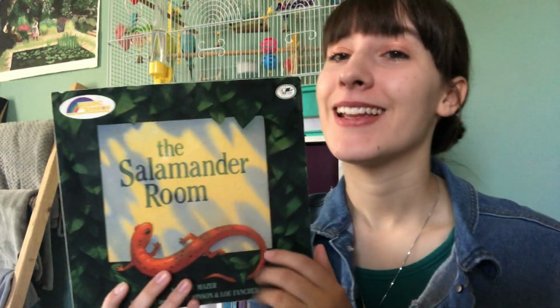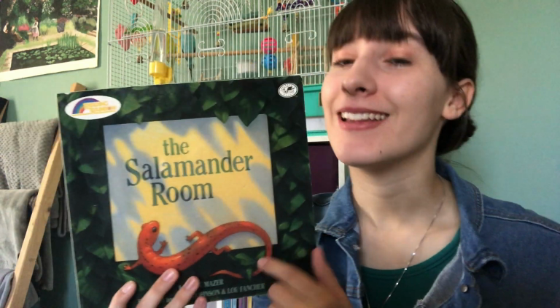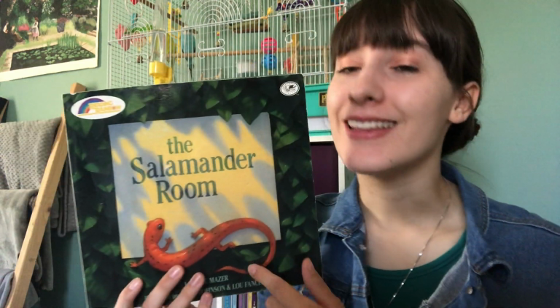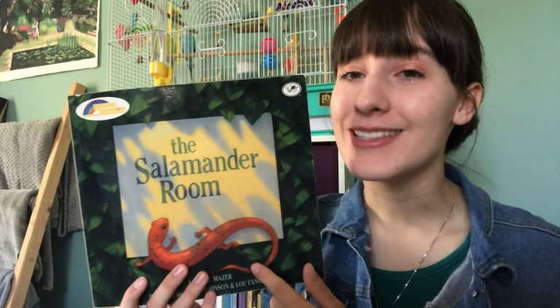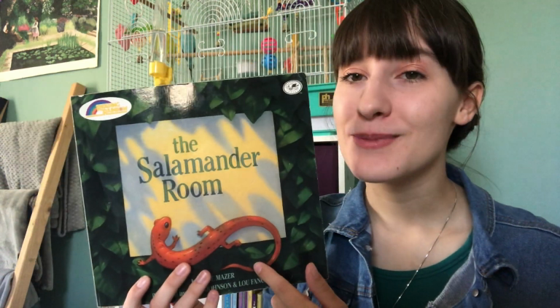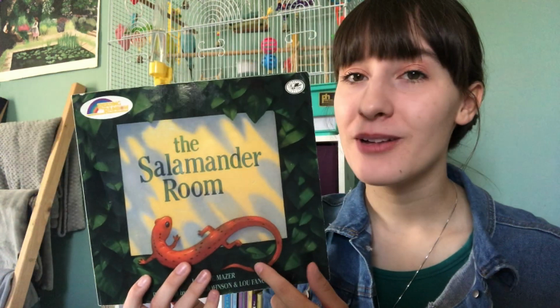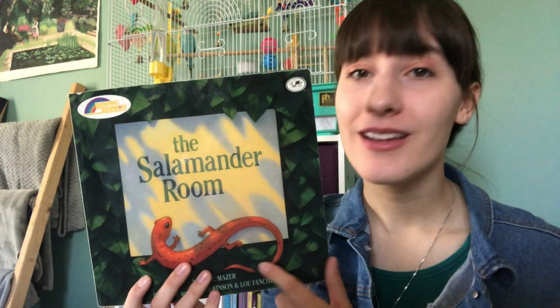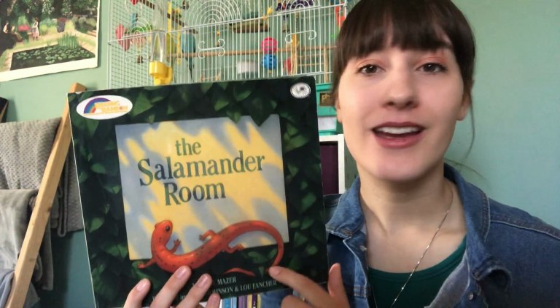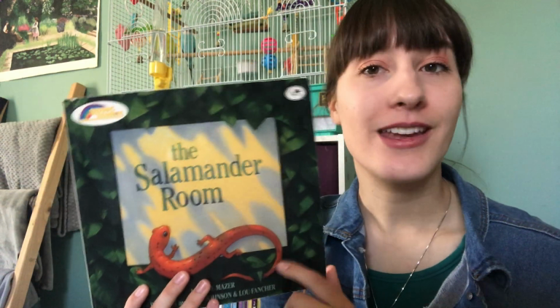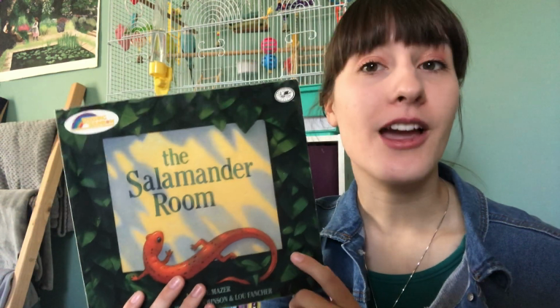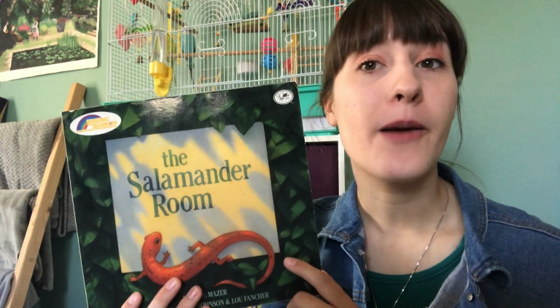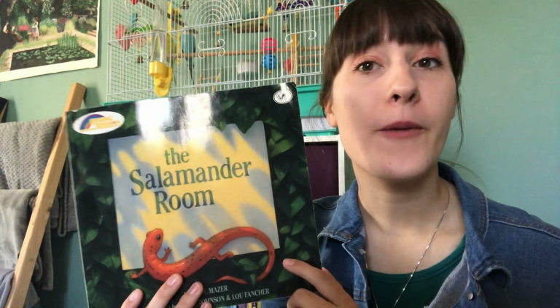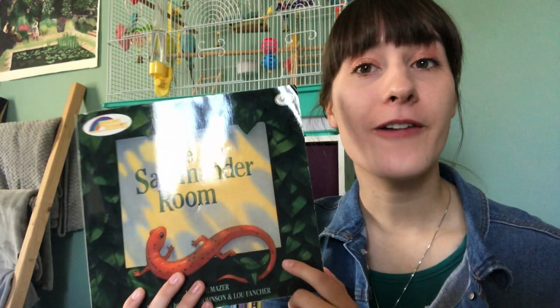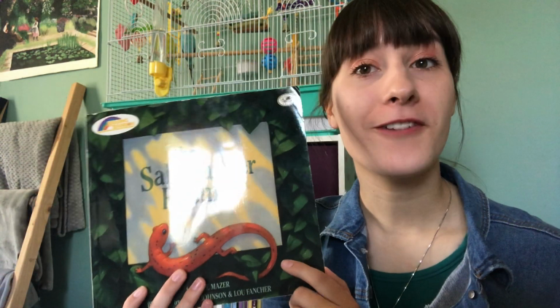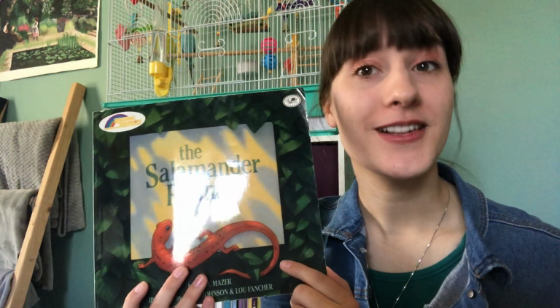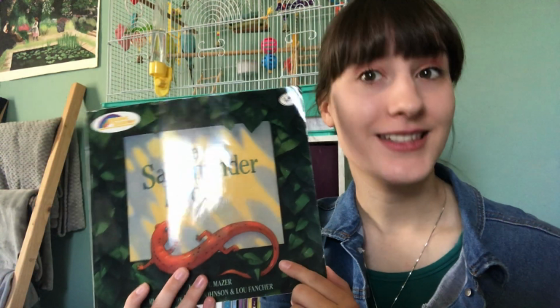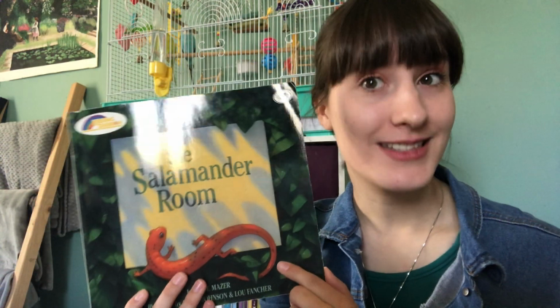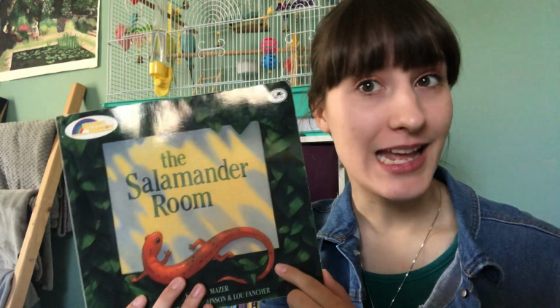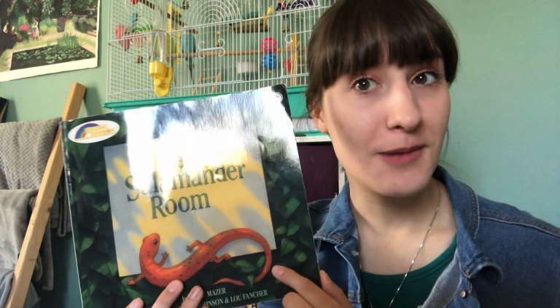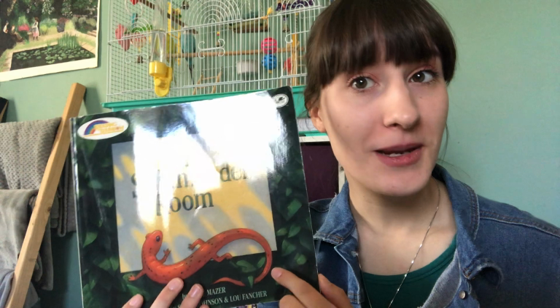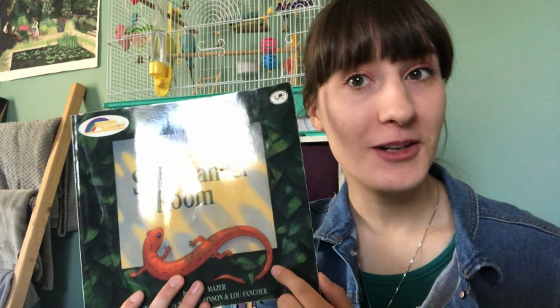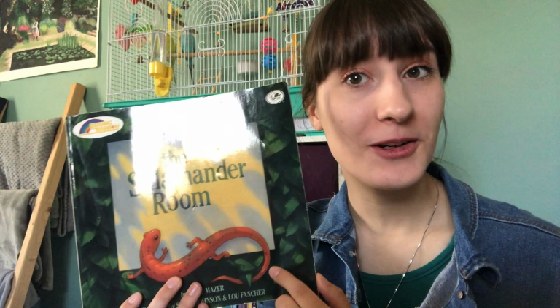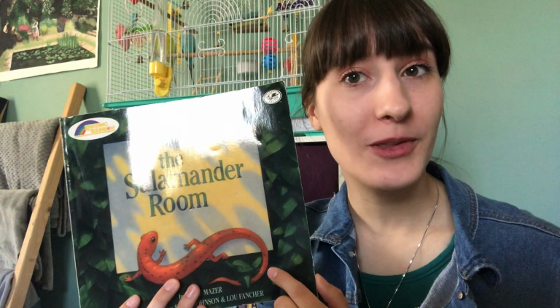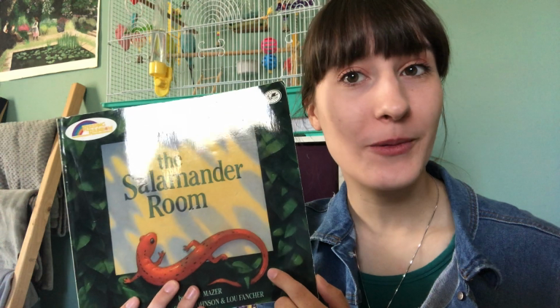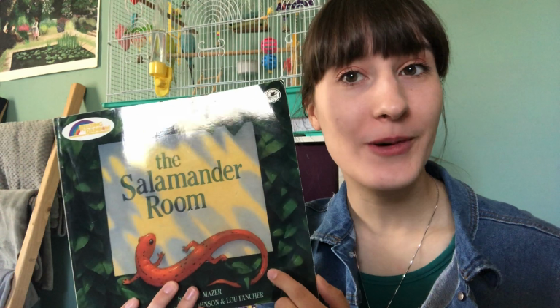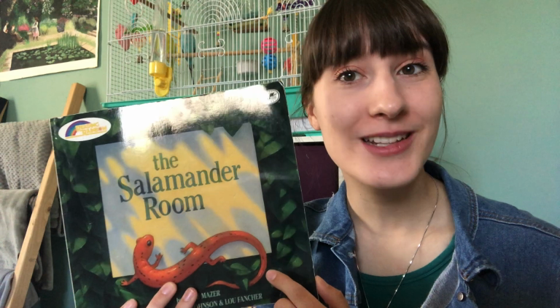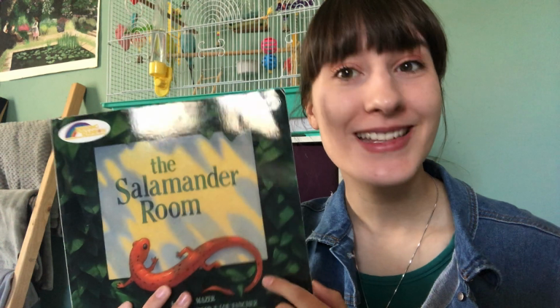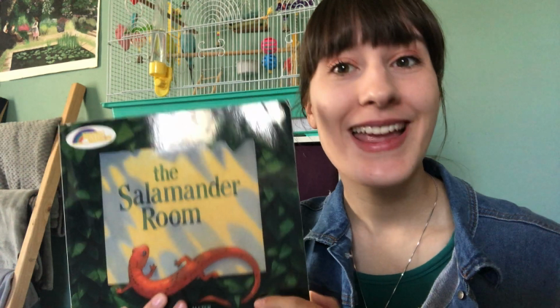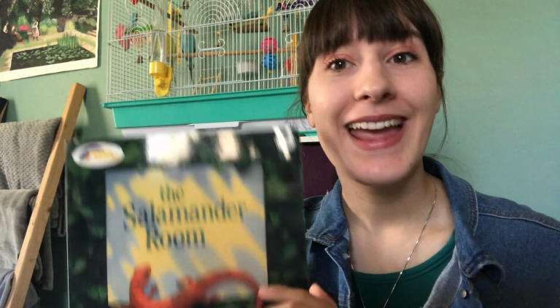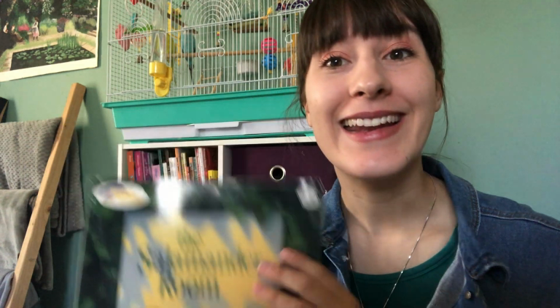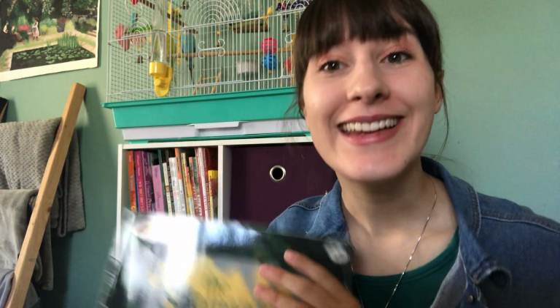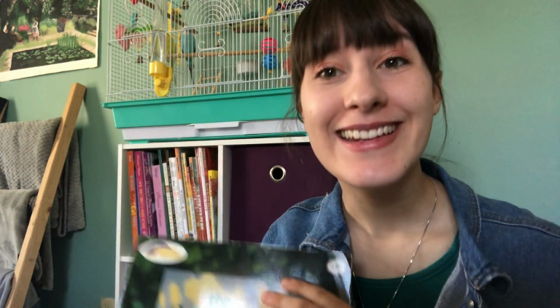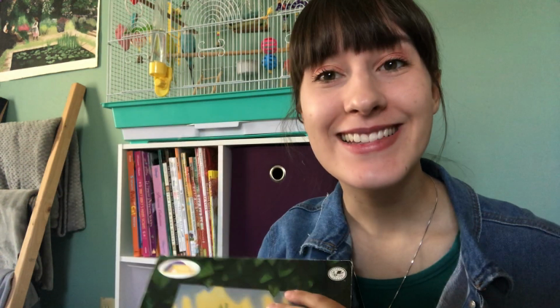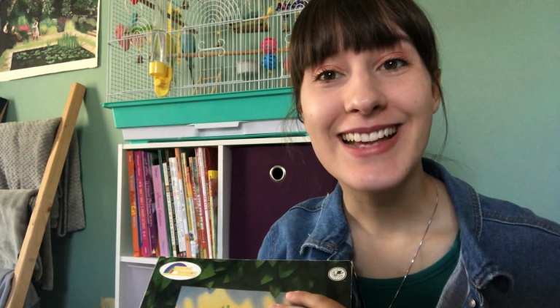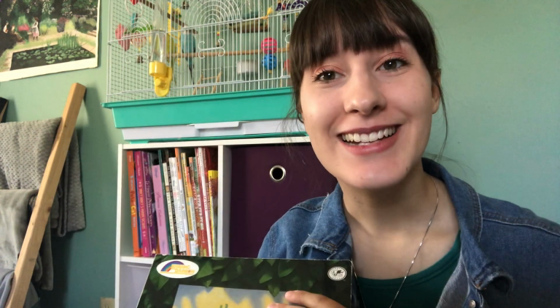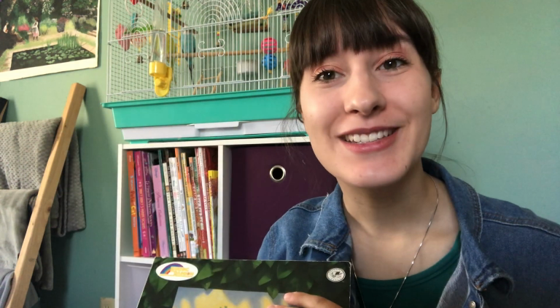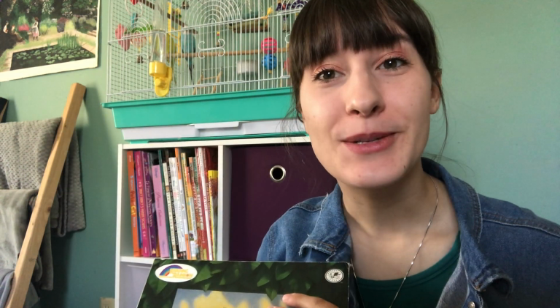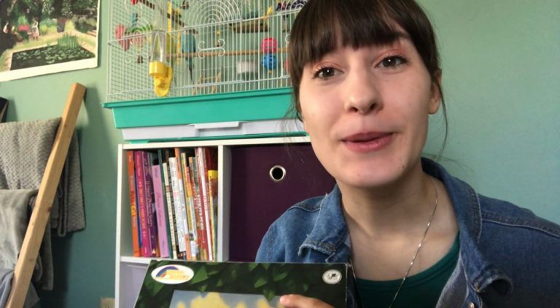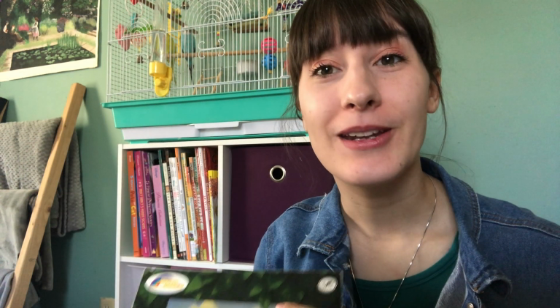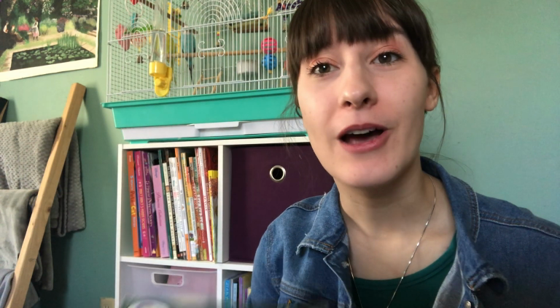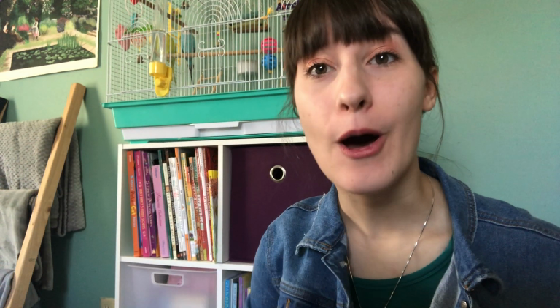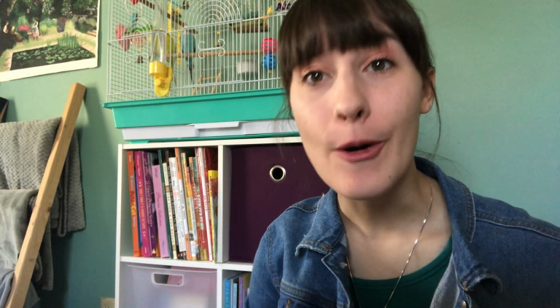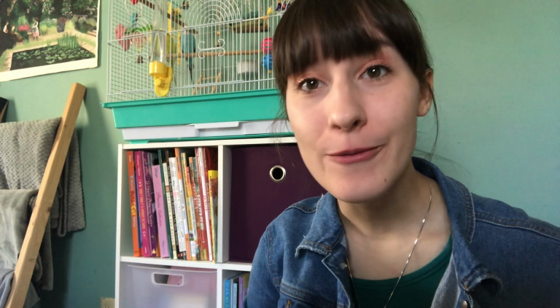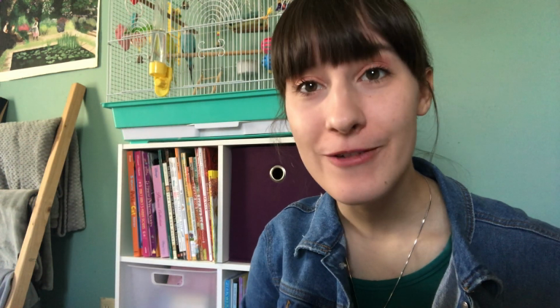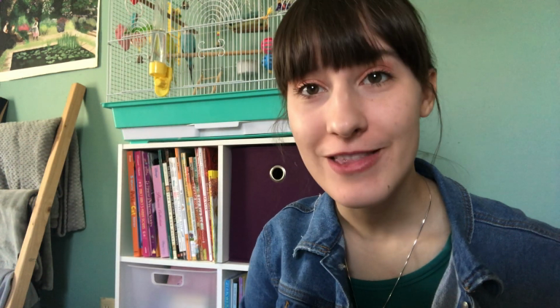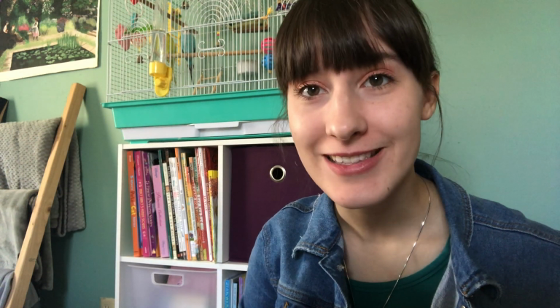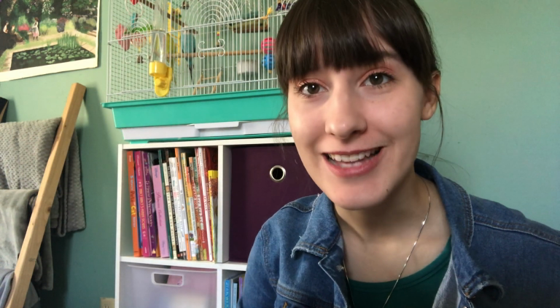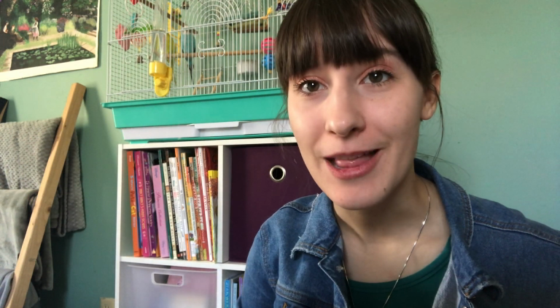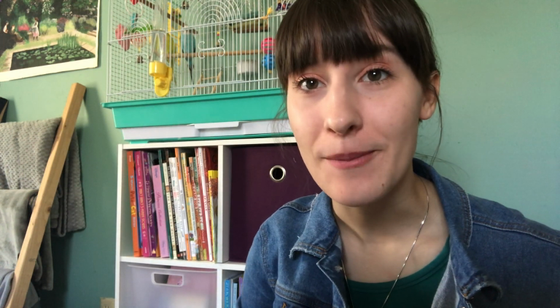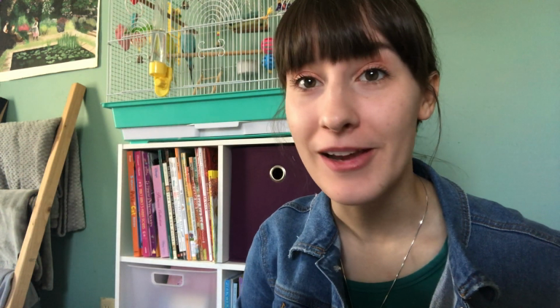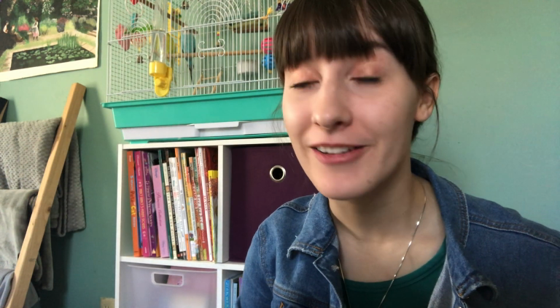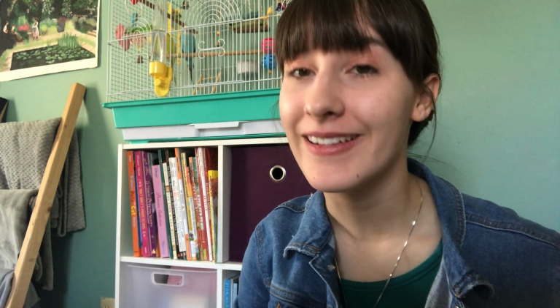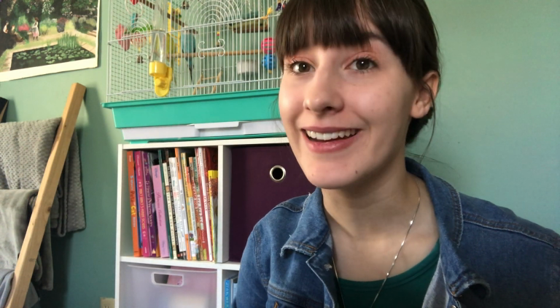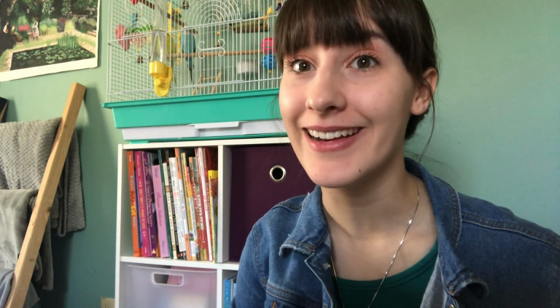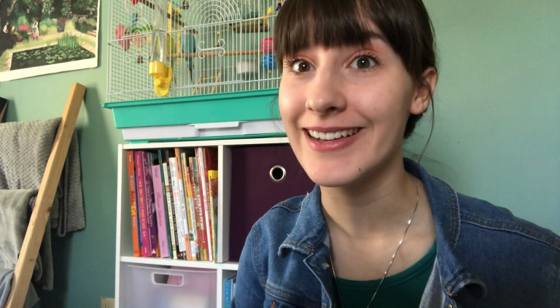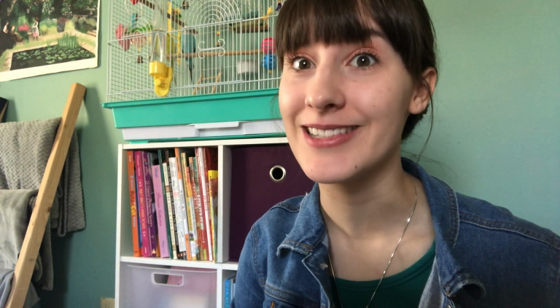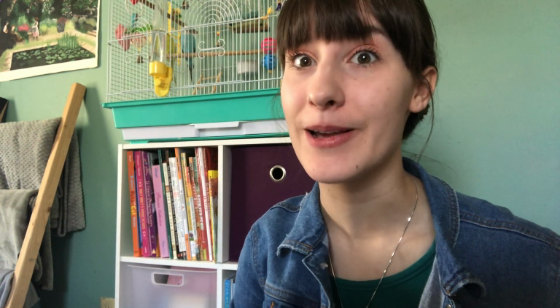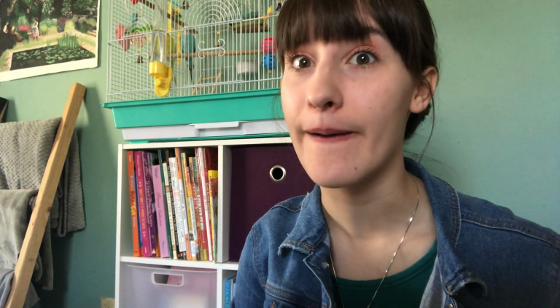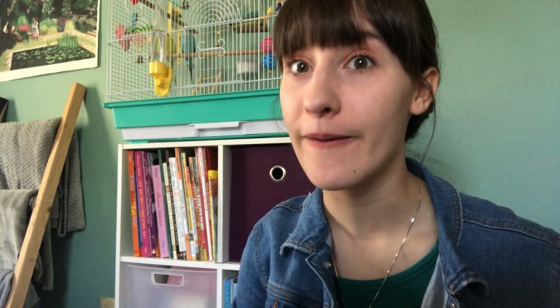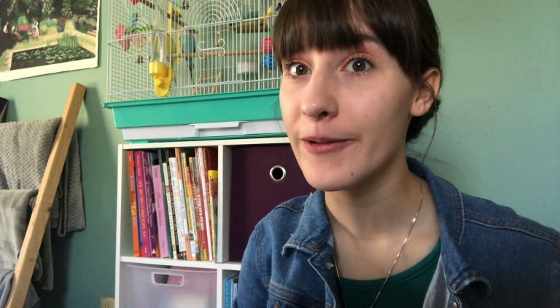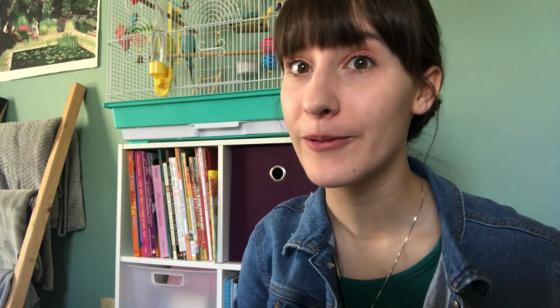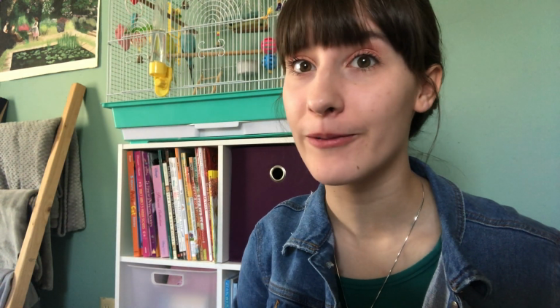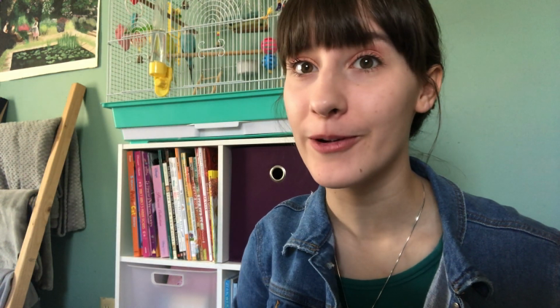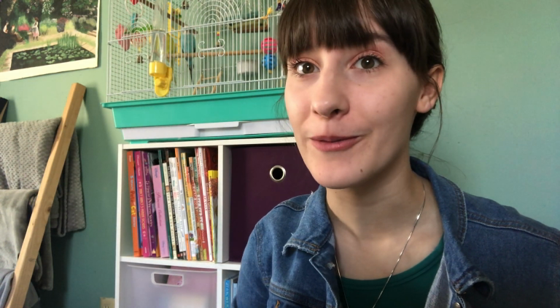In this book, a young boy finds a salamander in the woods and he decides to build a home for the salamander in his own room.